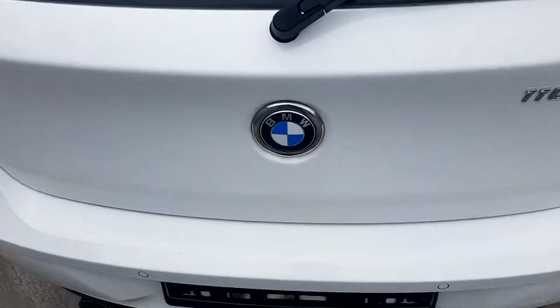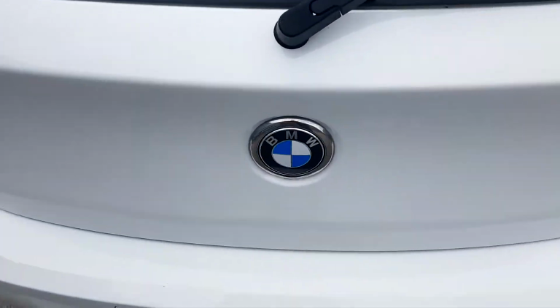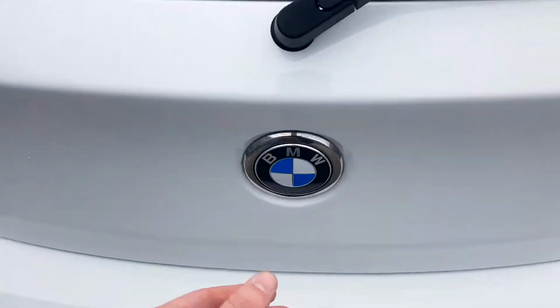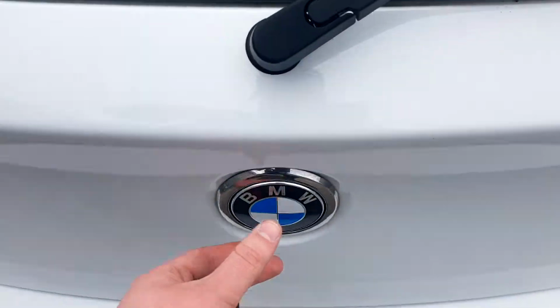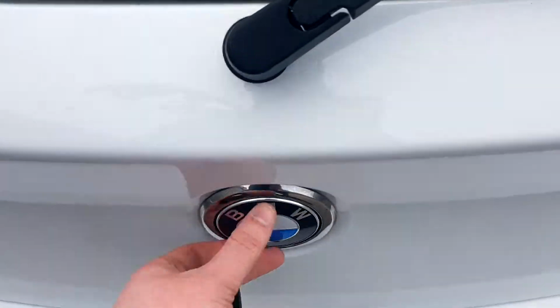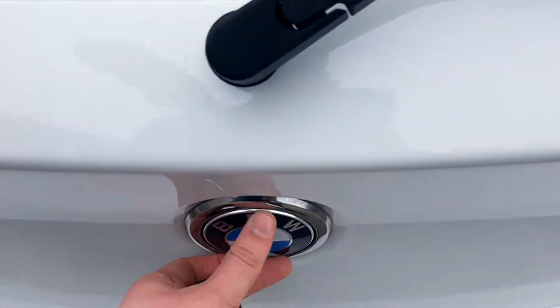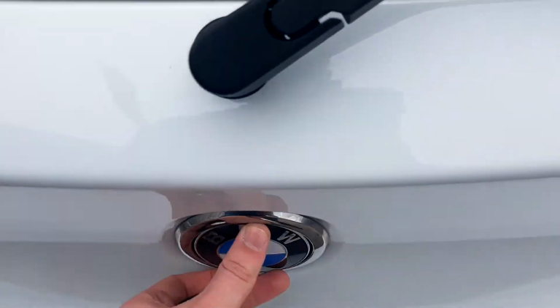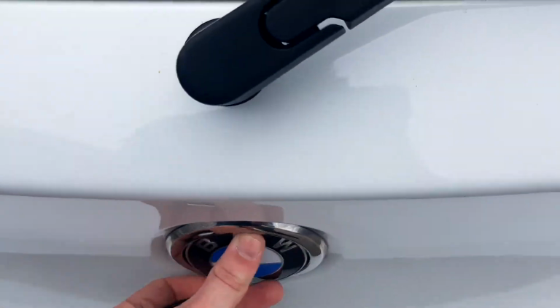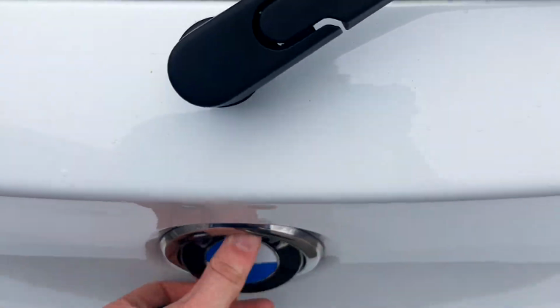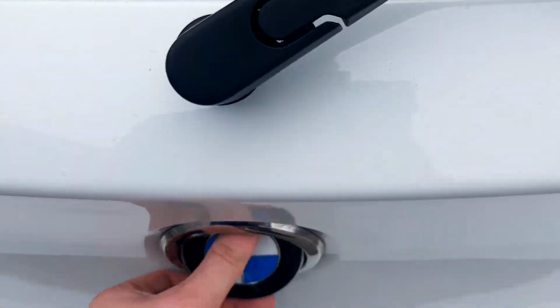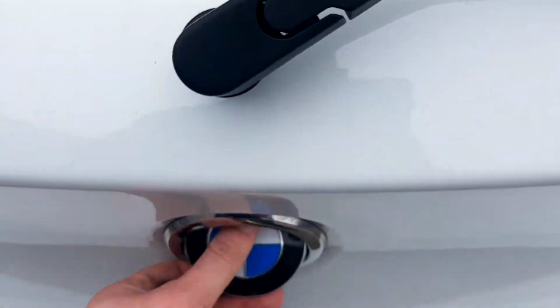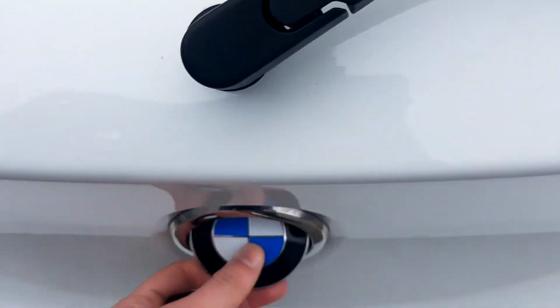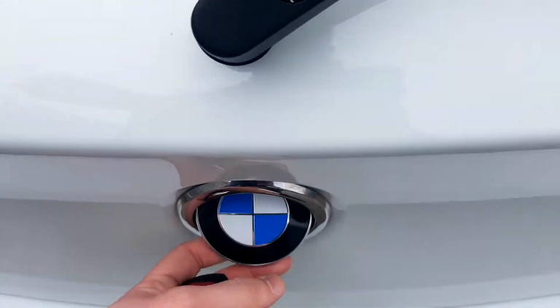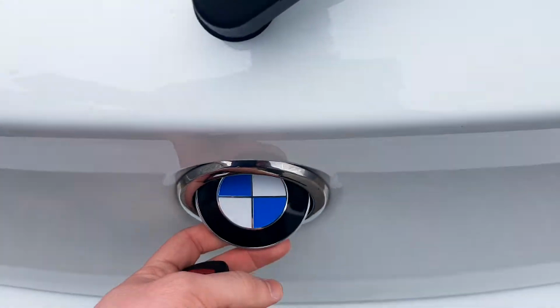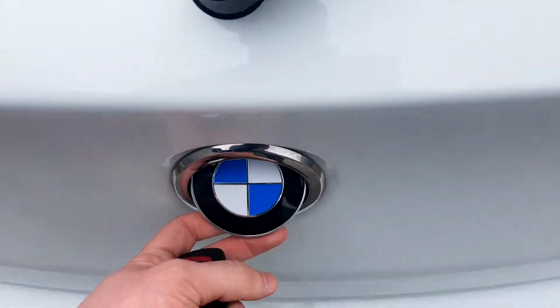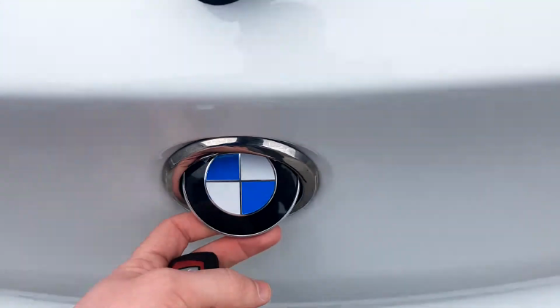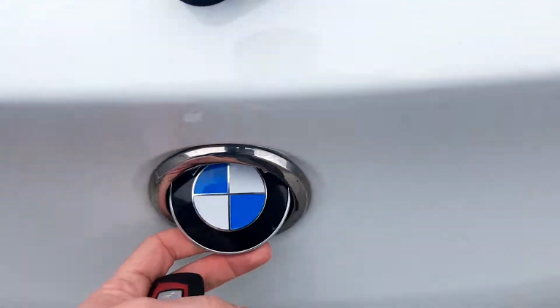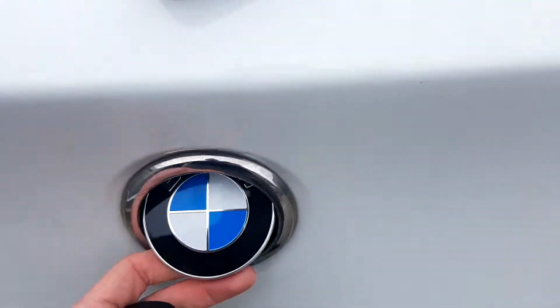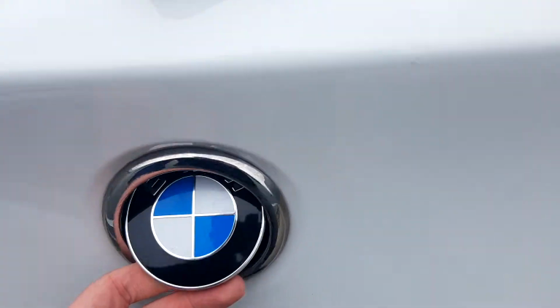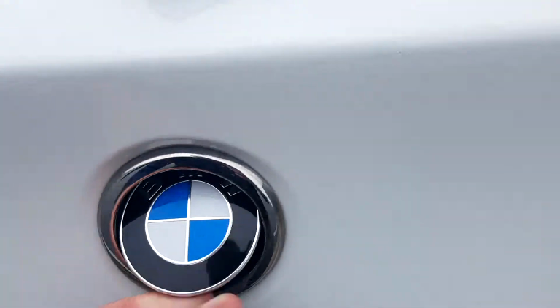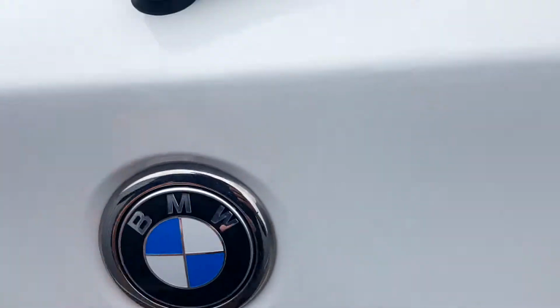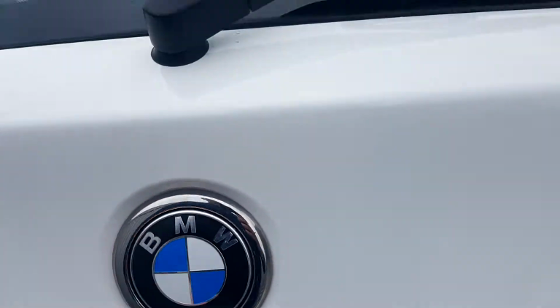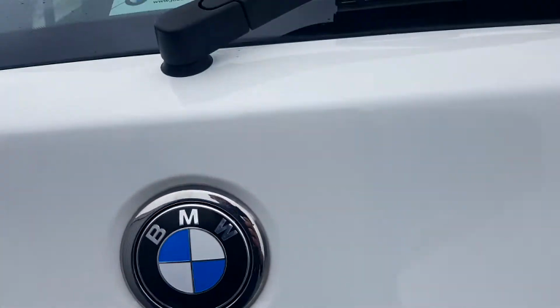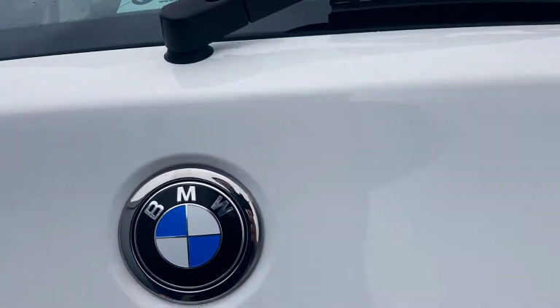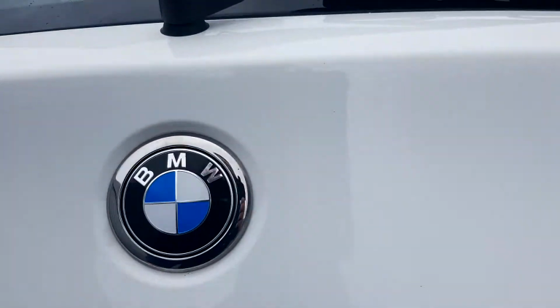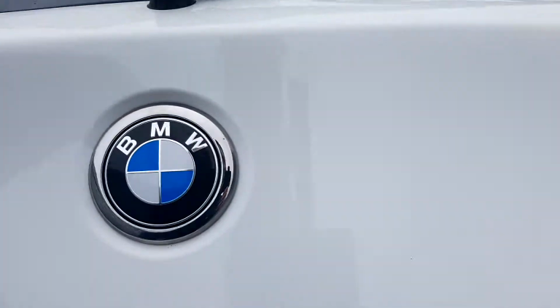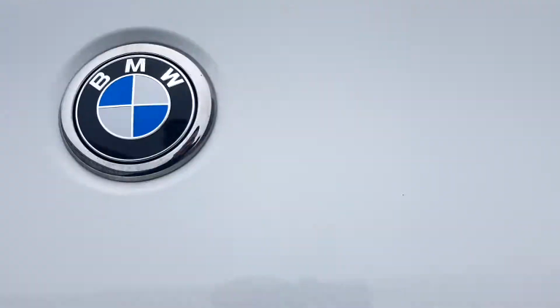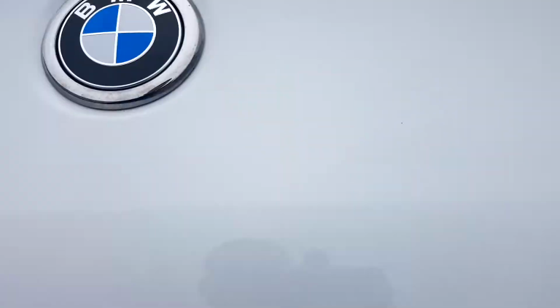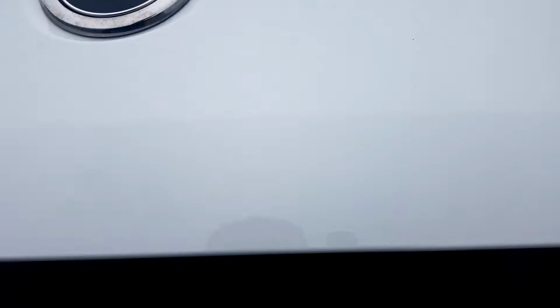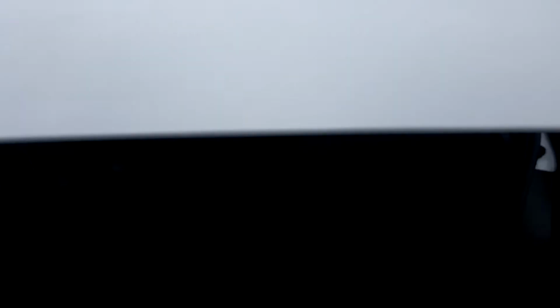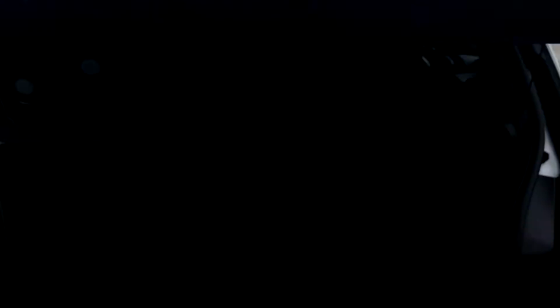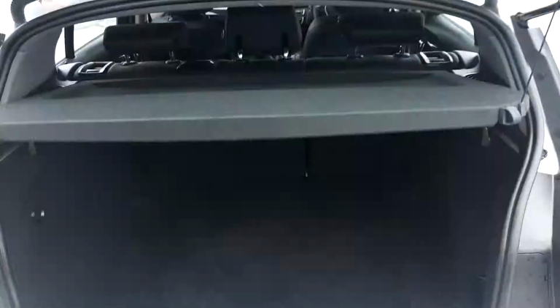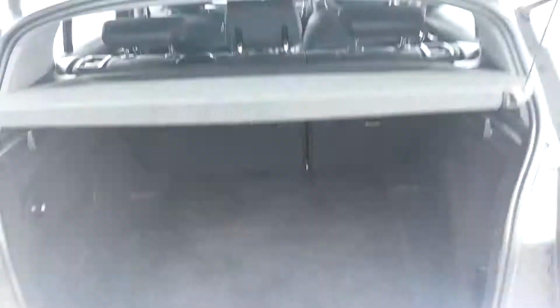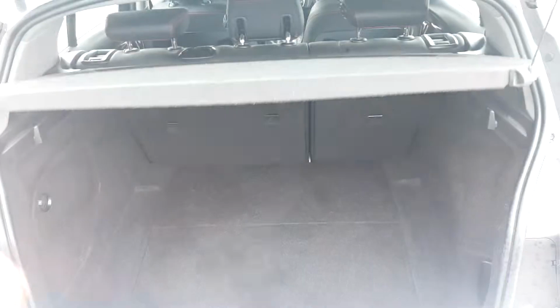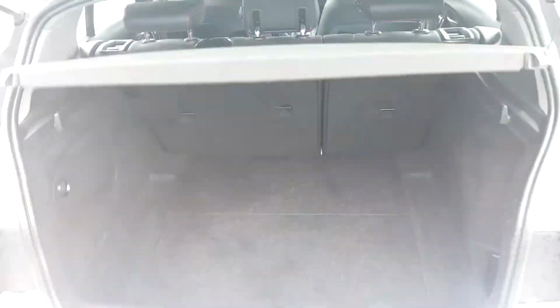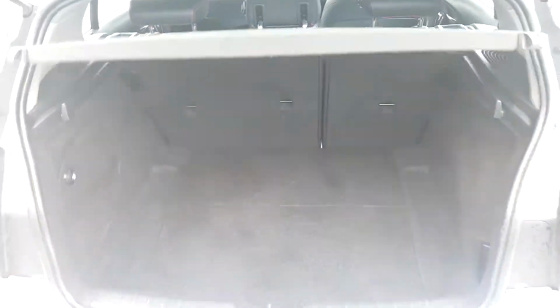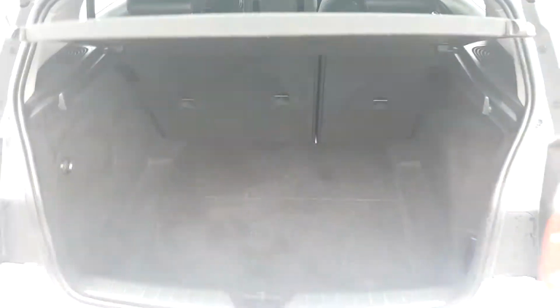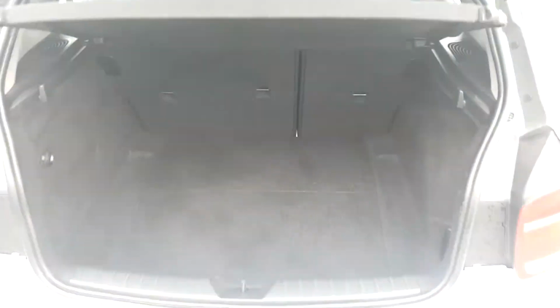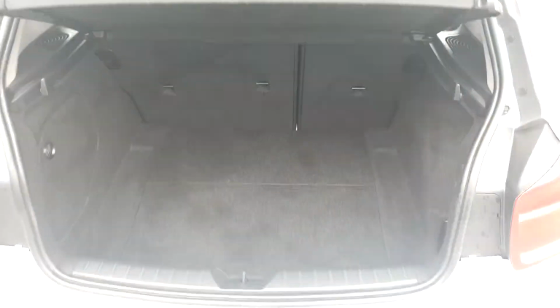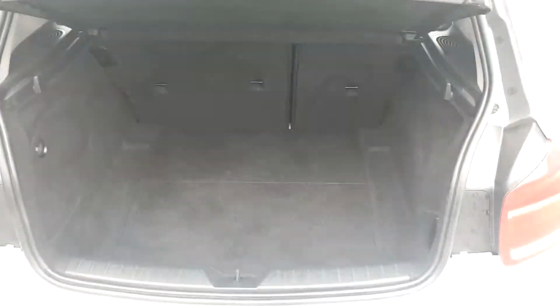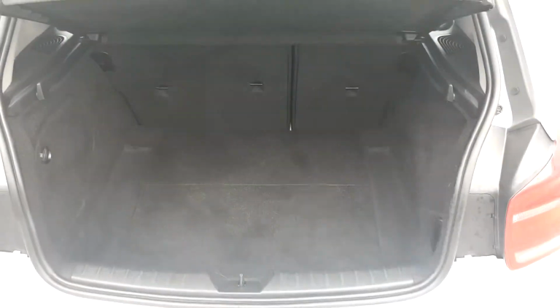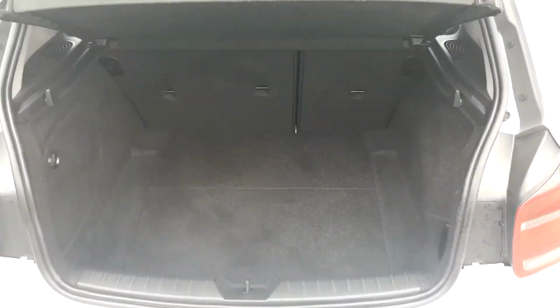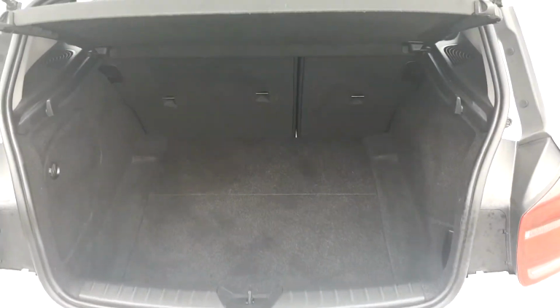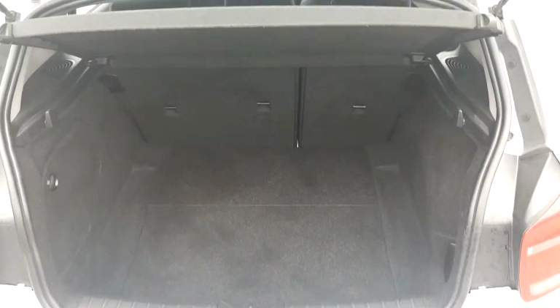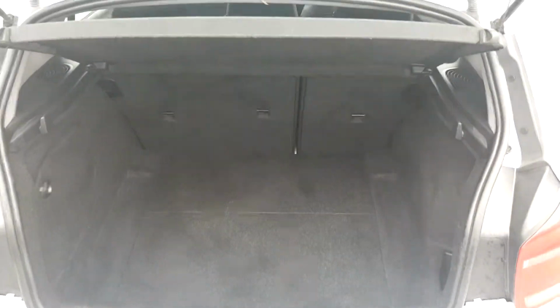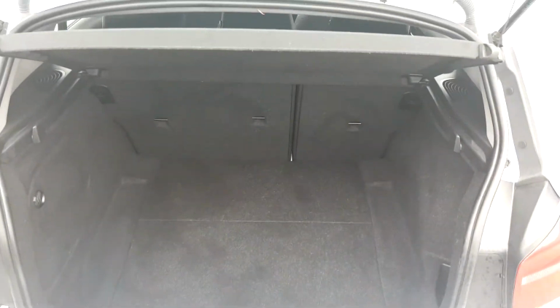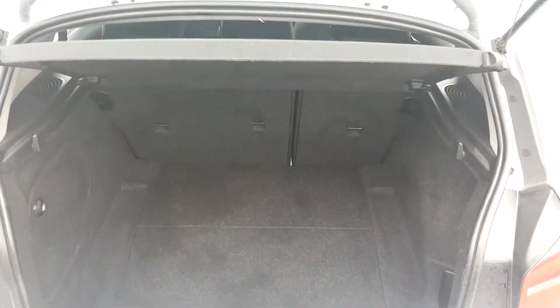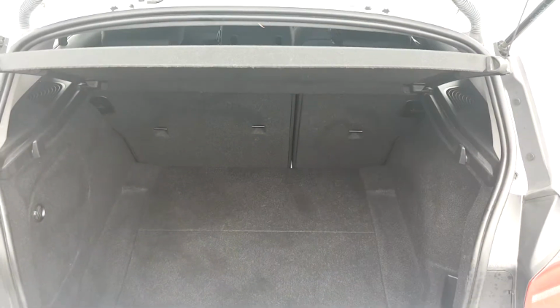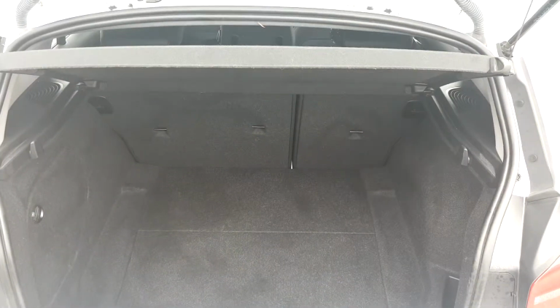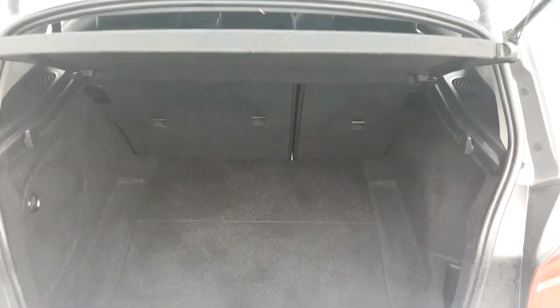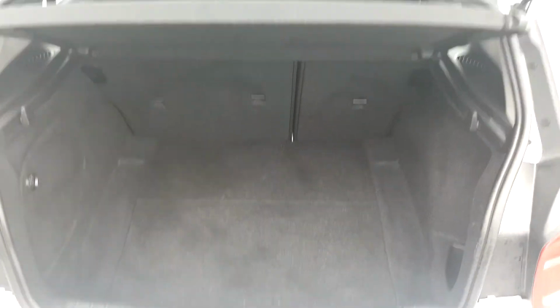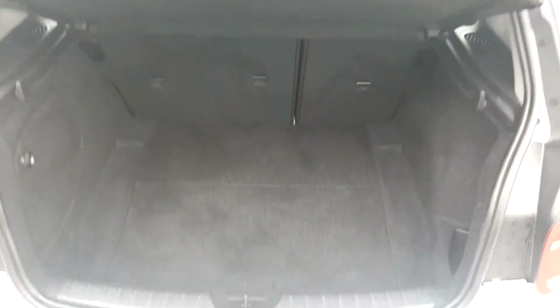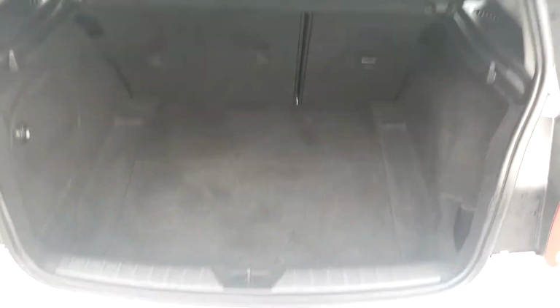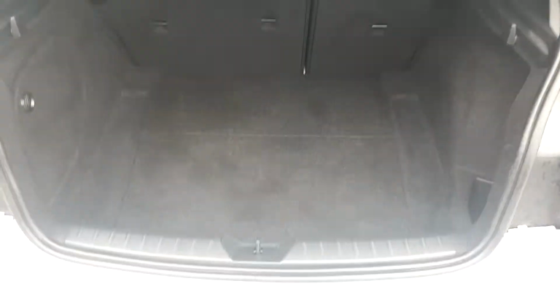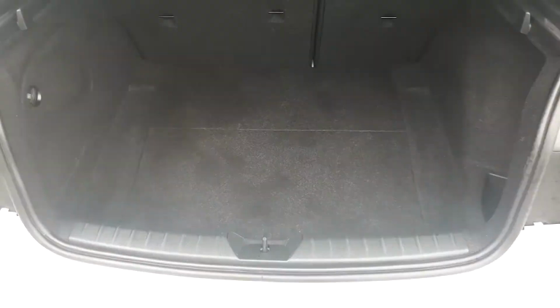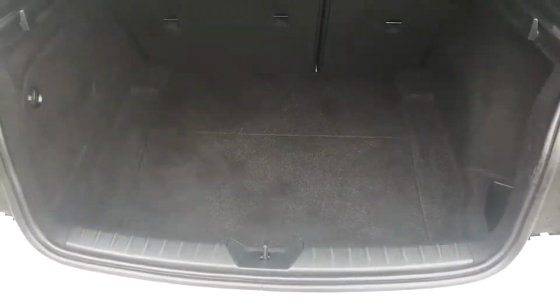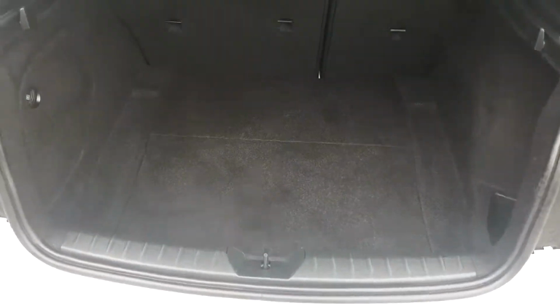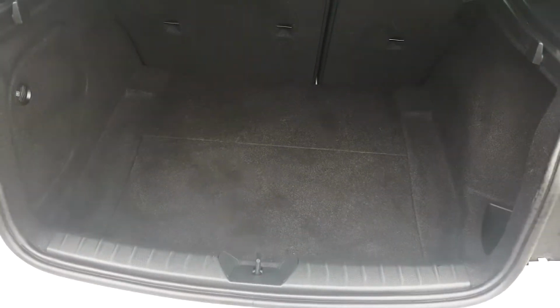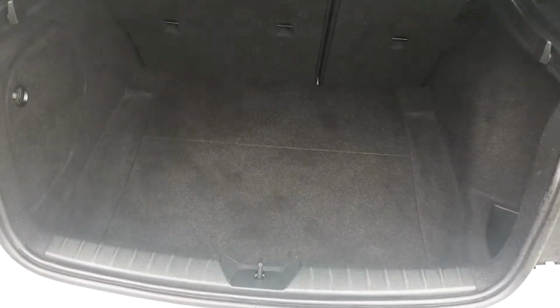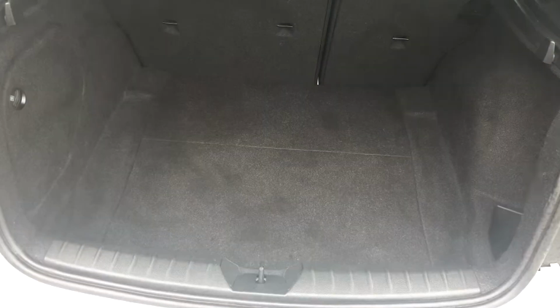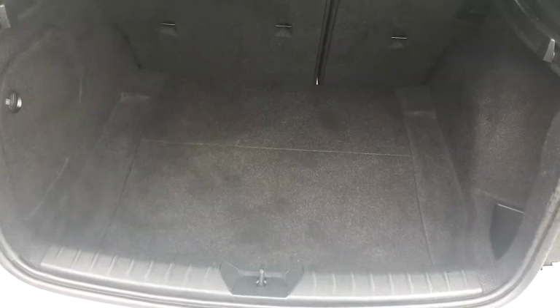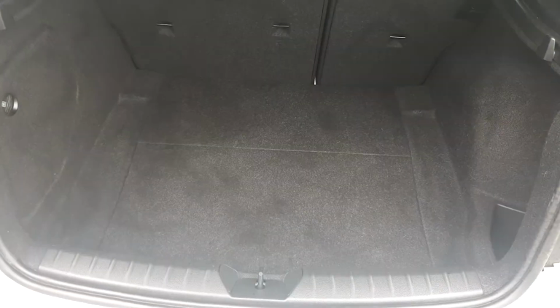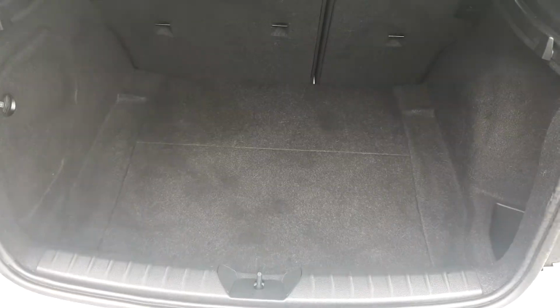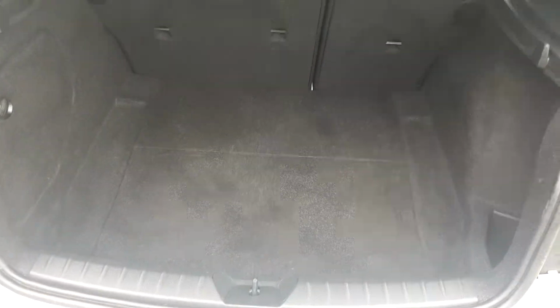Opening the boot — simply pull the BMW badge — you've got a nice big boot with a parasol shelf cover and loads of room for shopping.